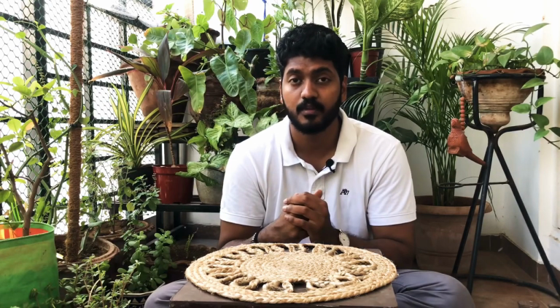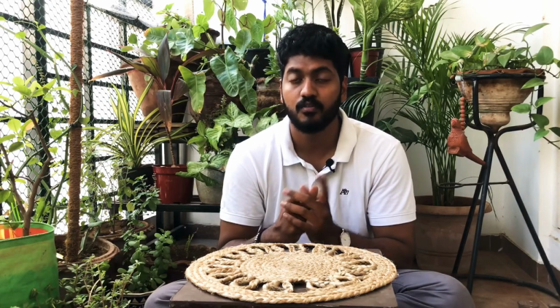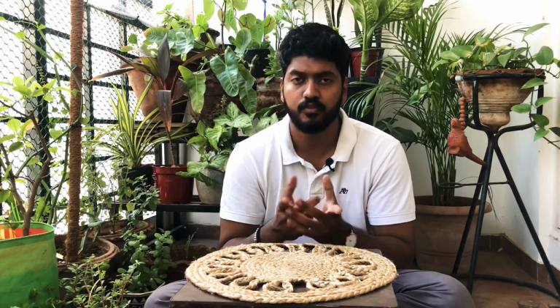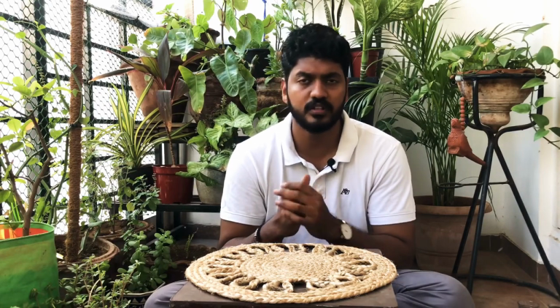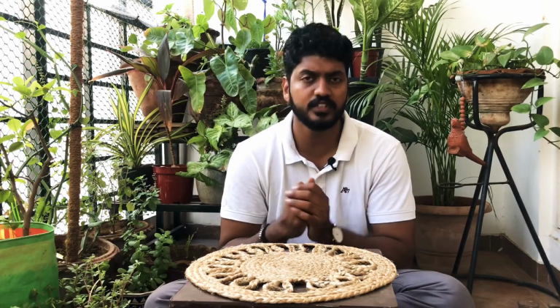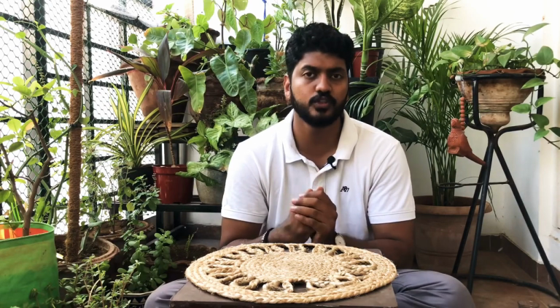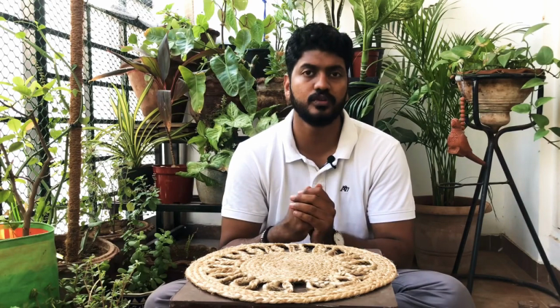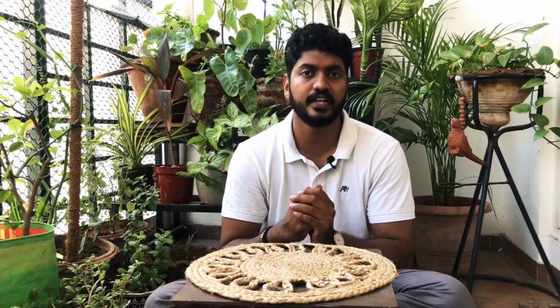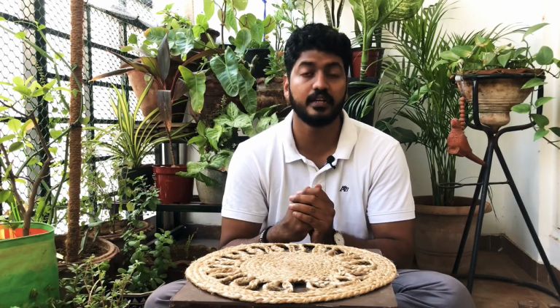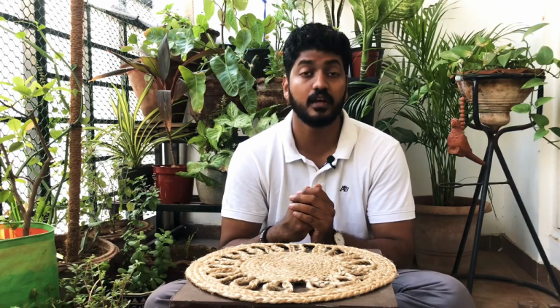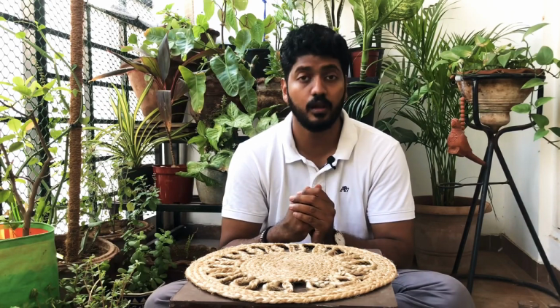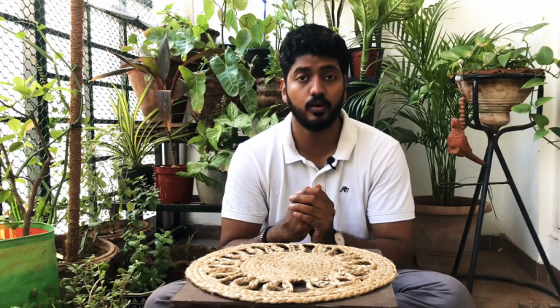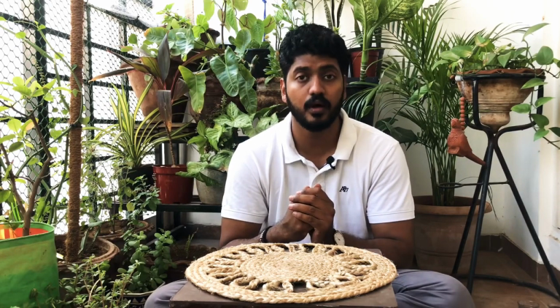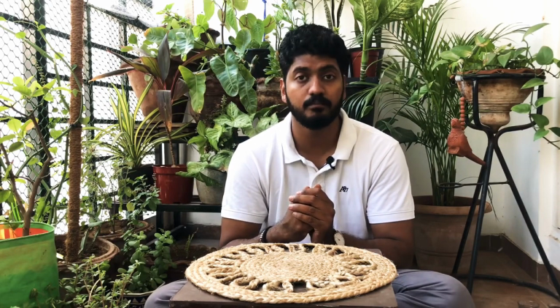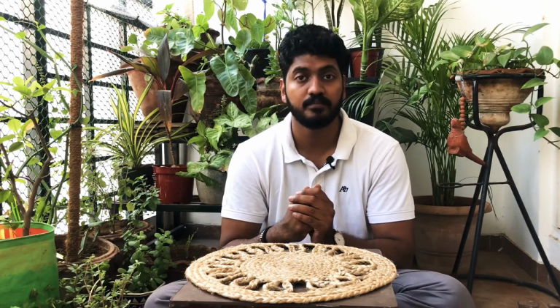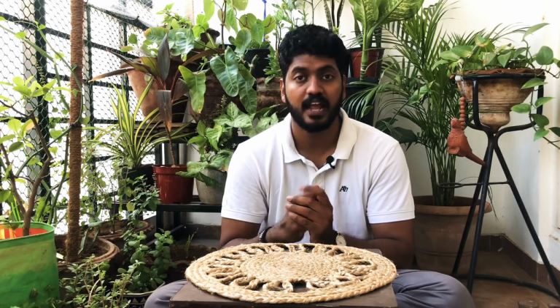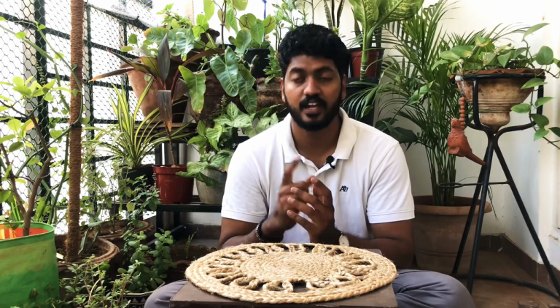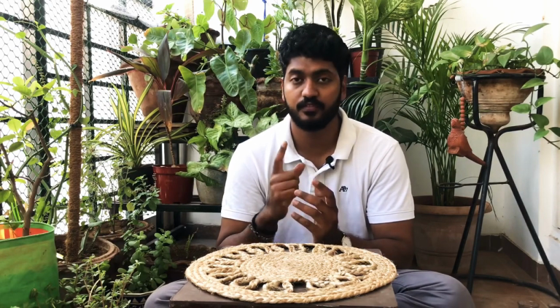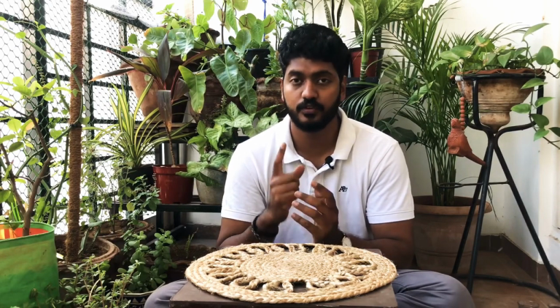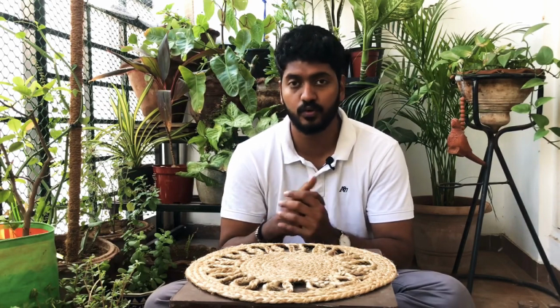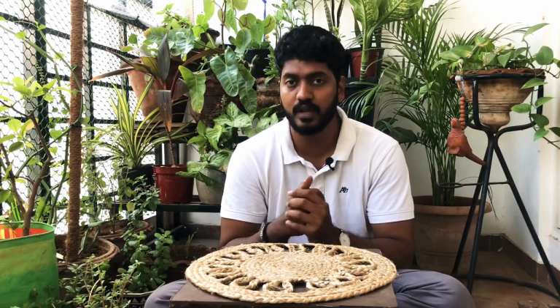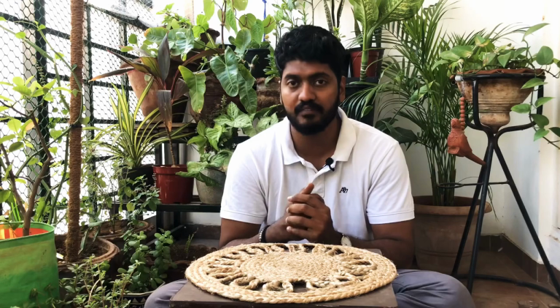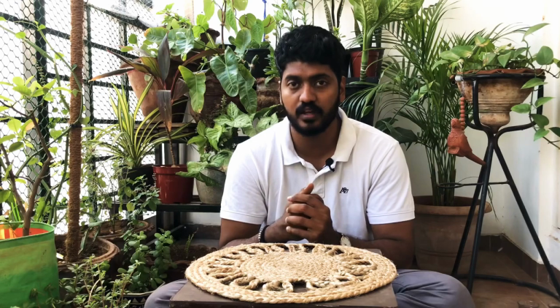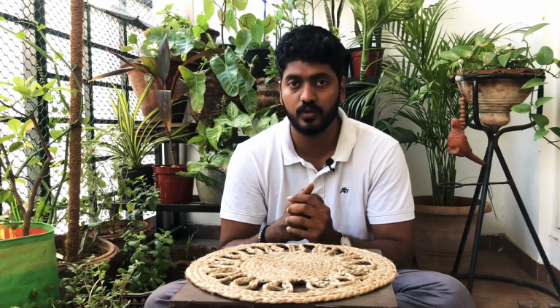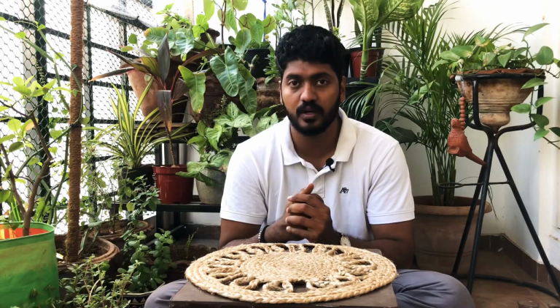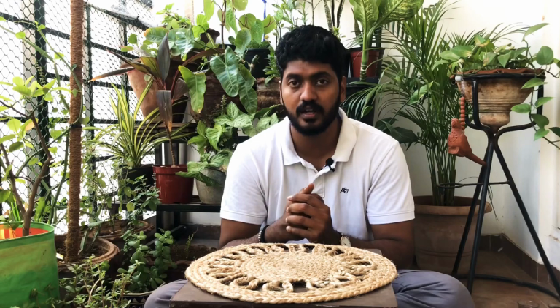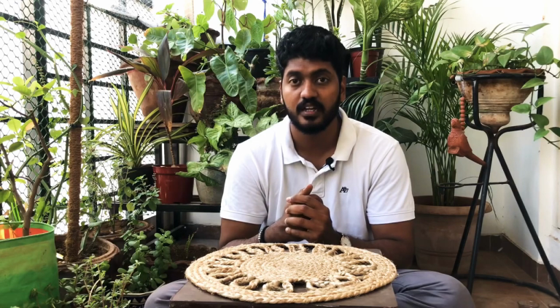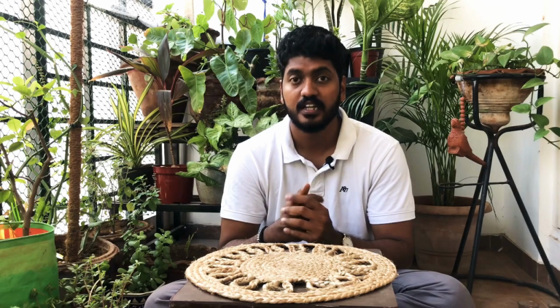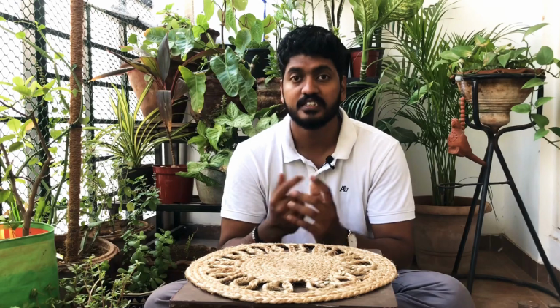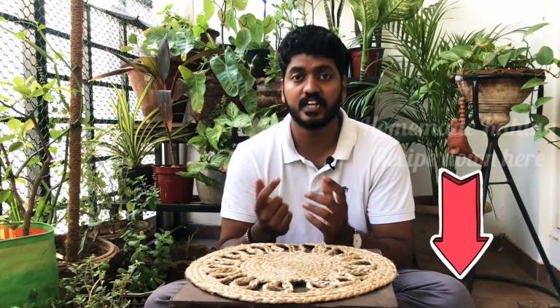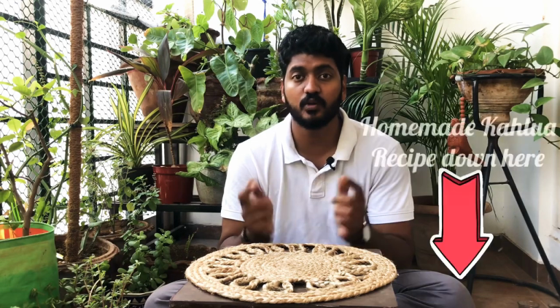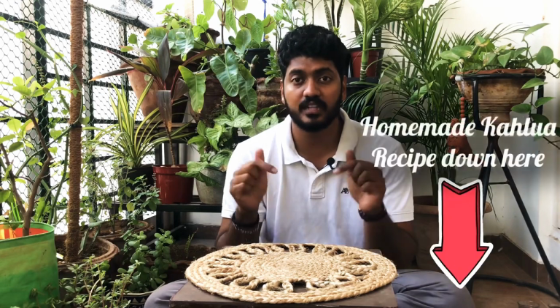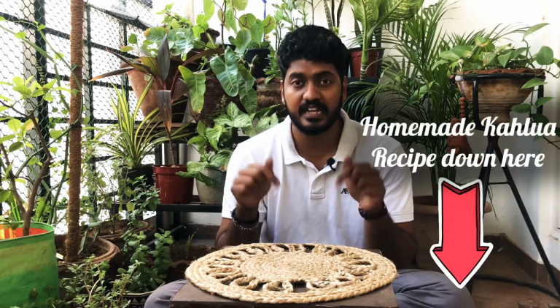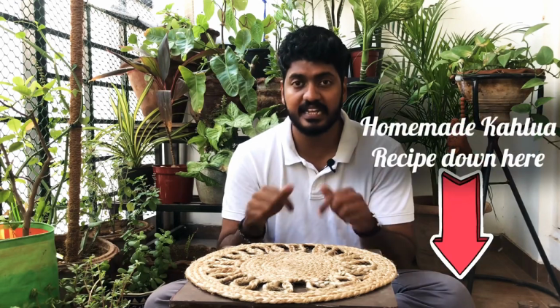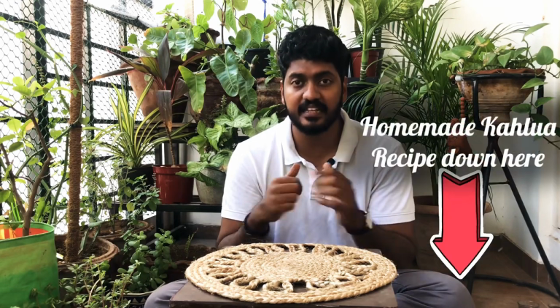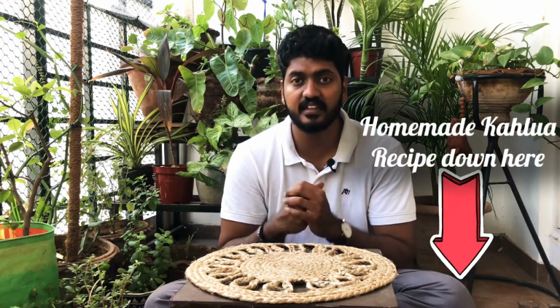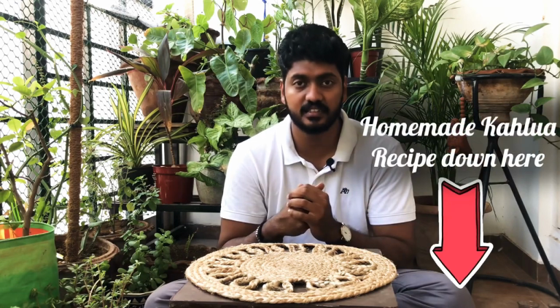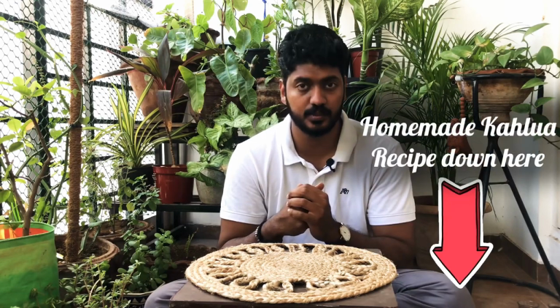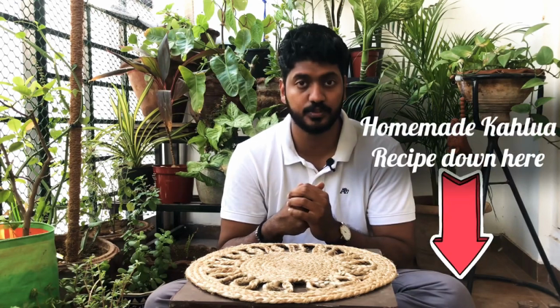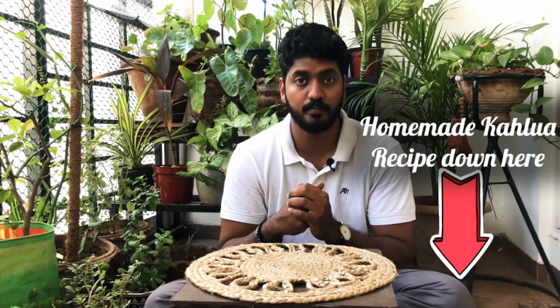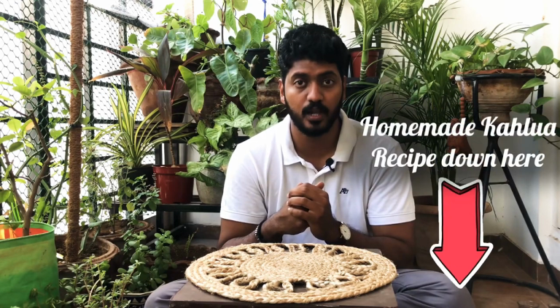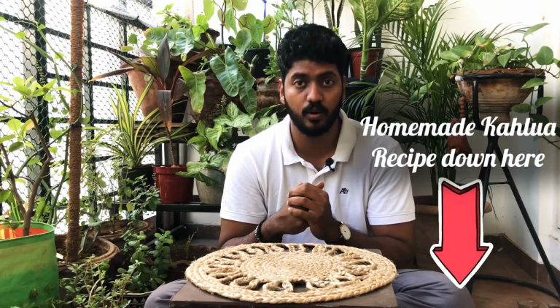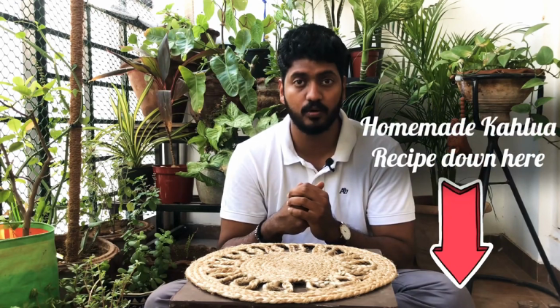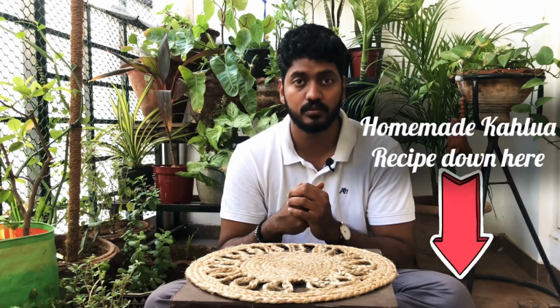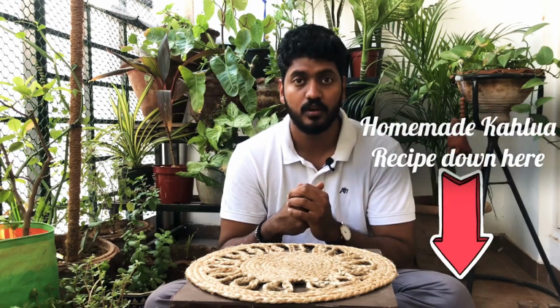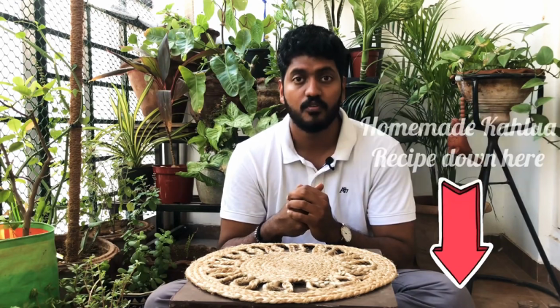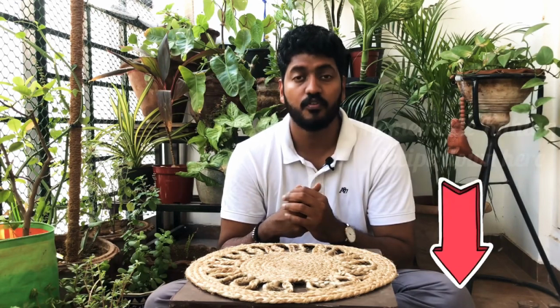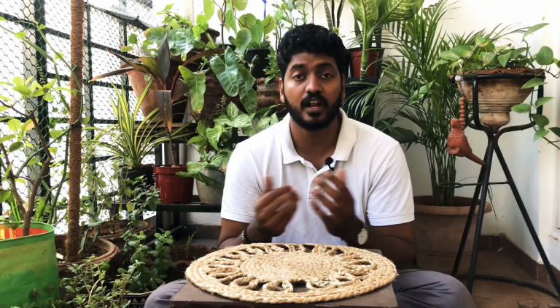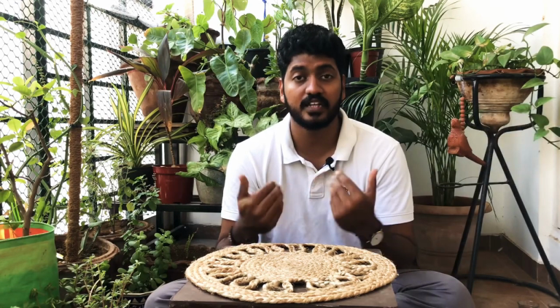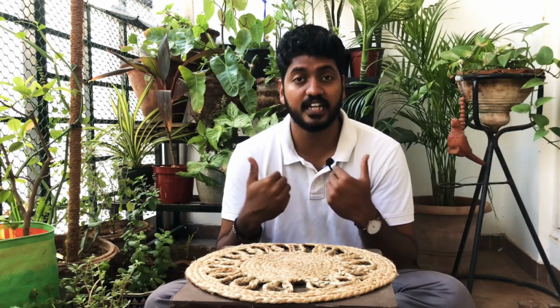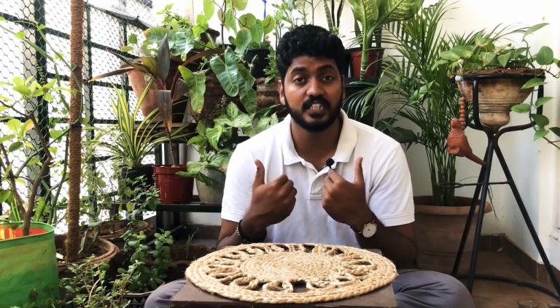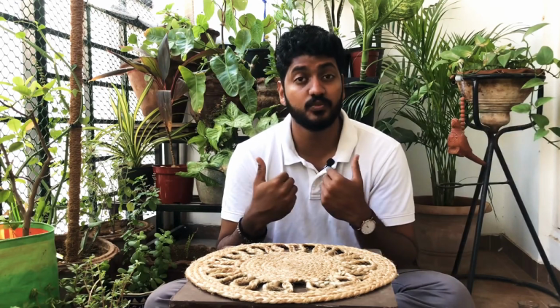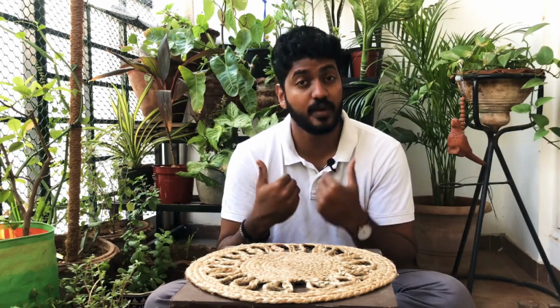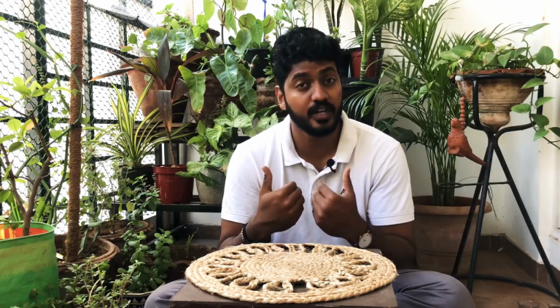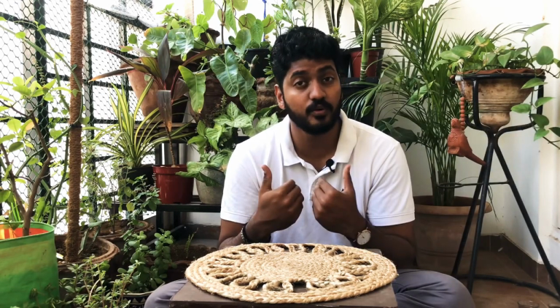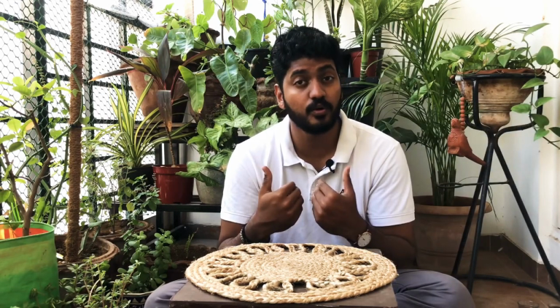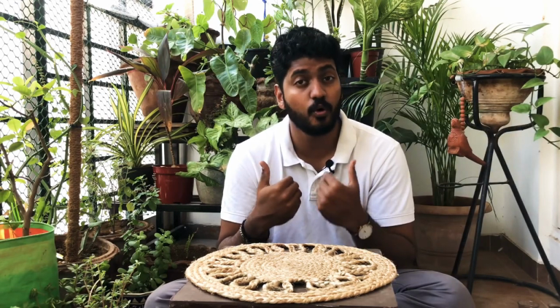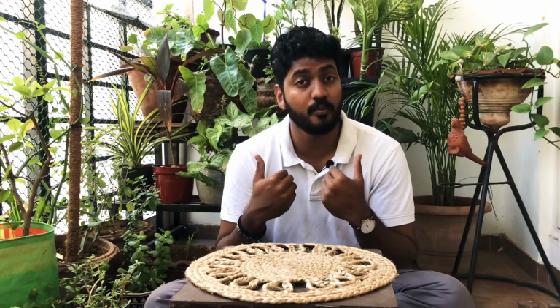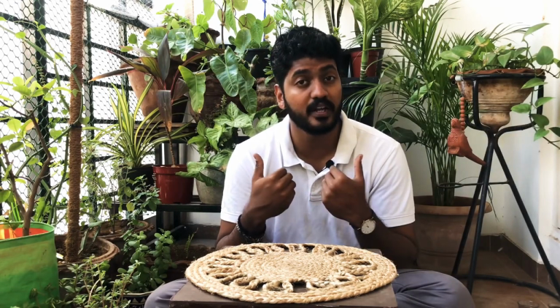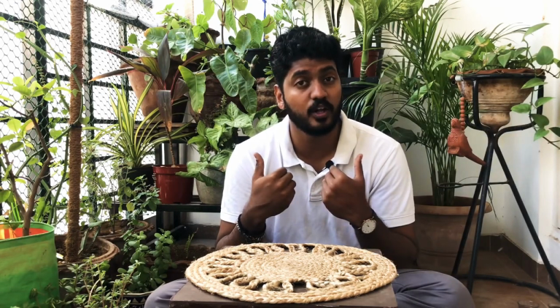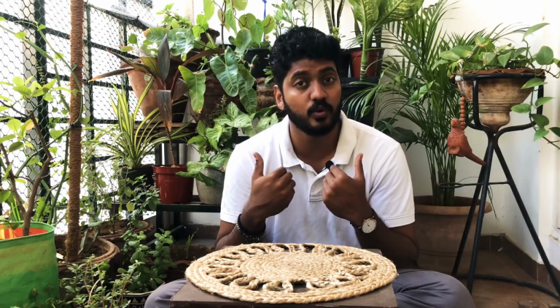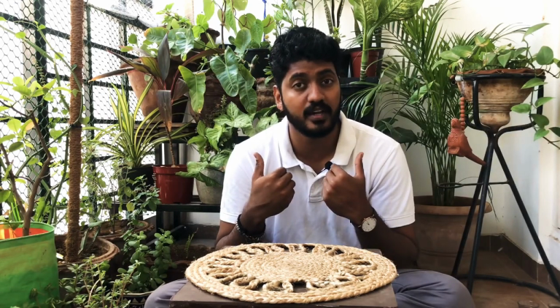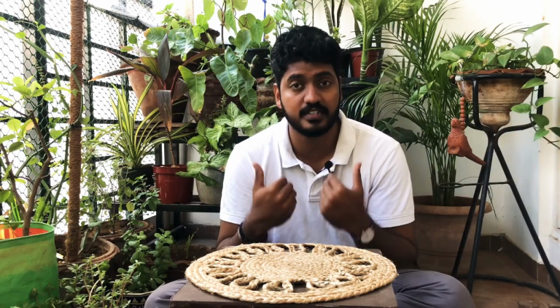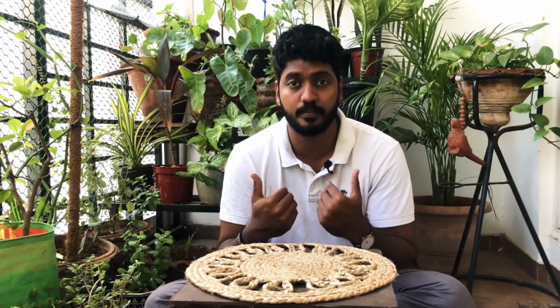For this you will need Kahlua, and if you don't have Kahlua, check out the link in the description below for our channel's very own homemade Kahlua recipe.